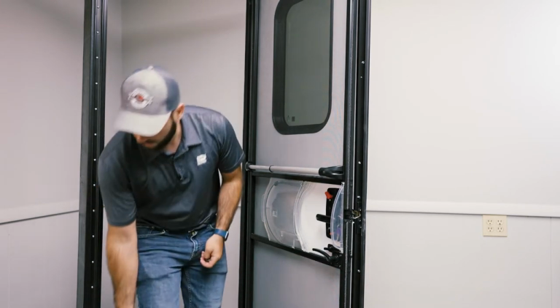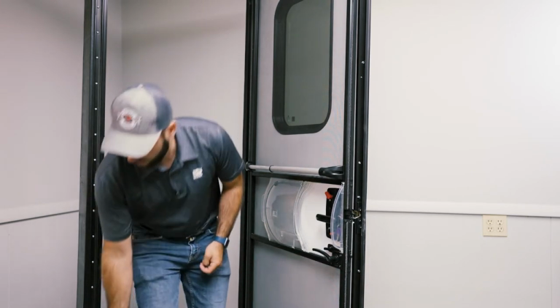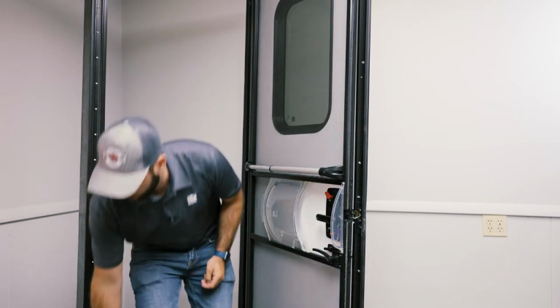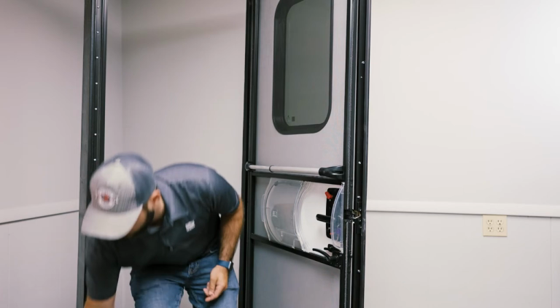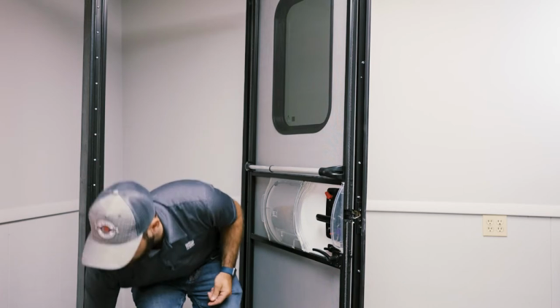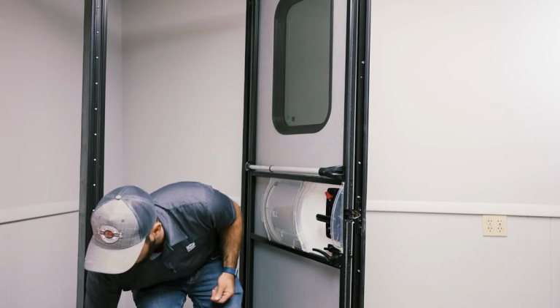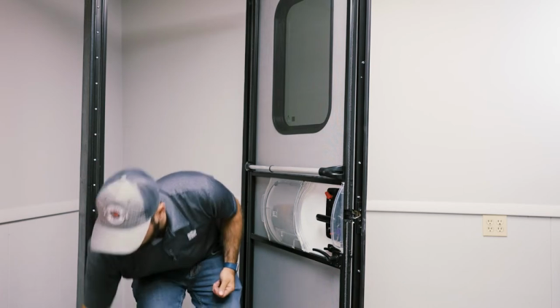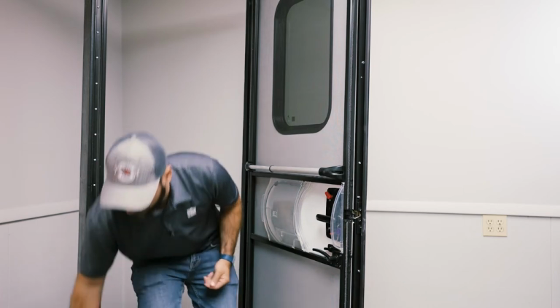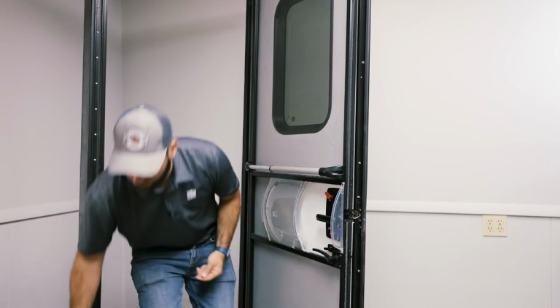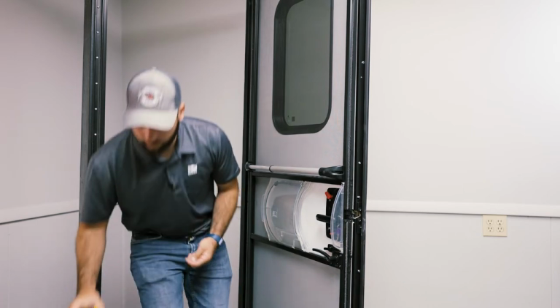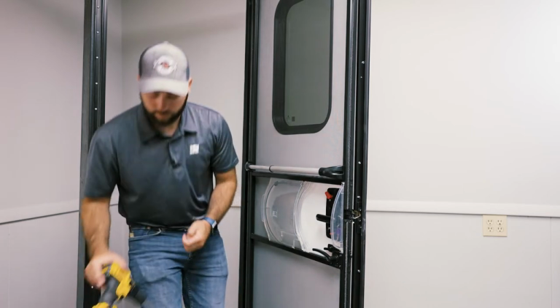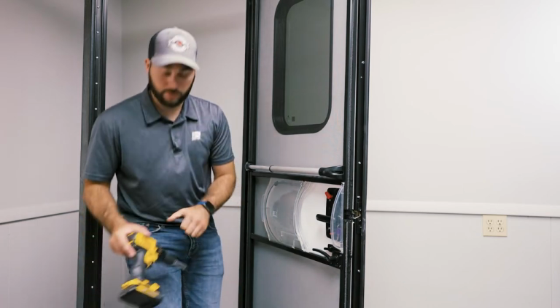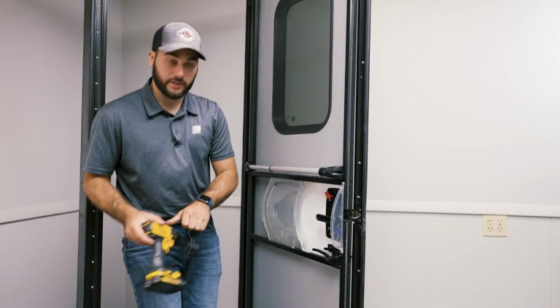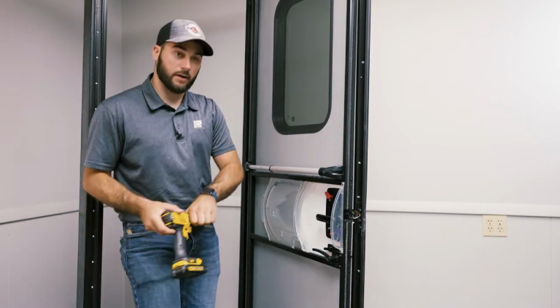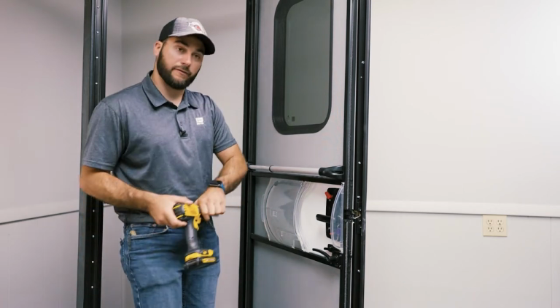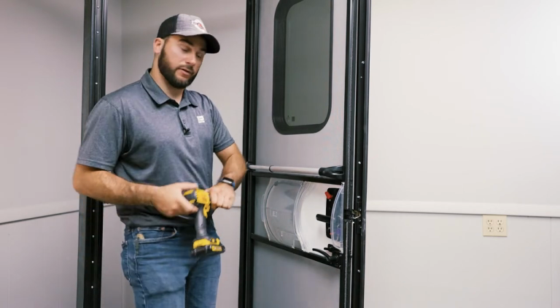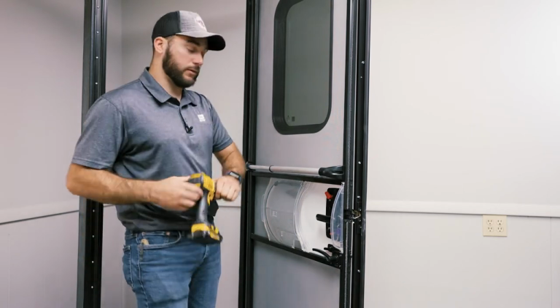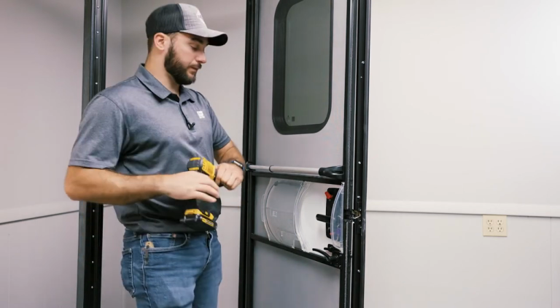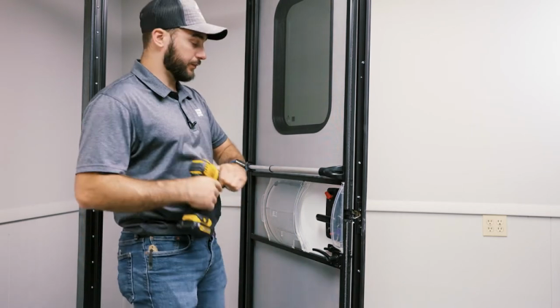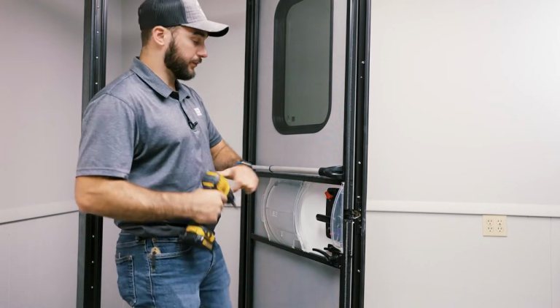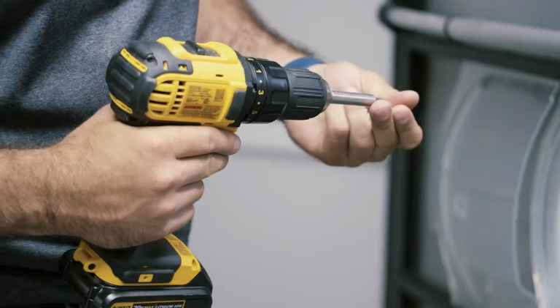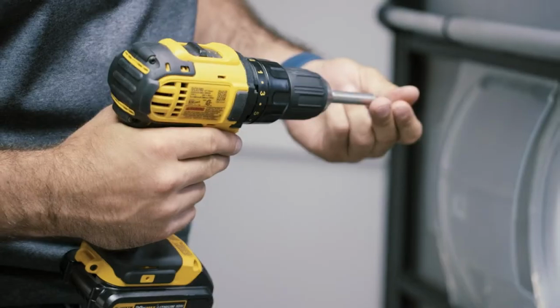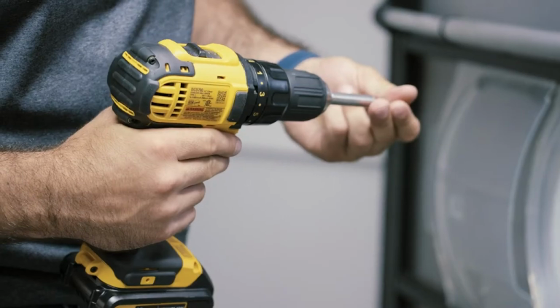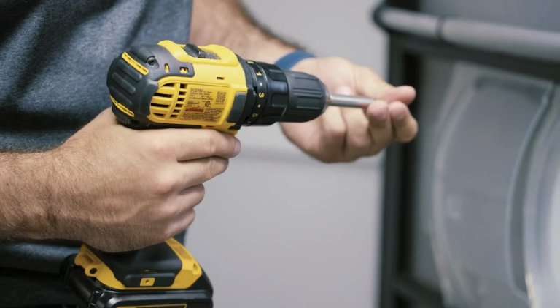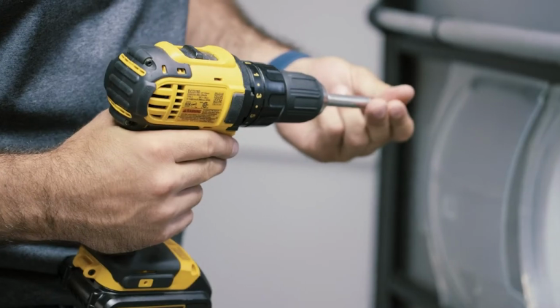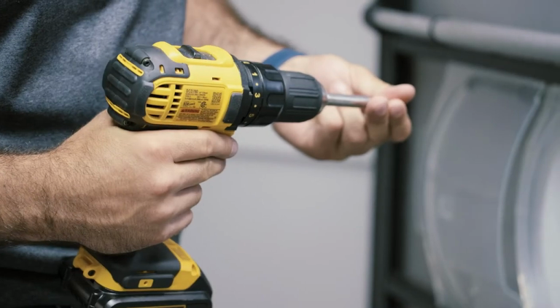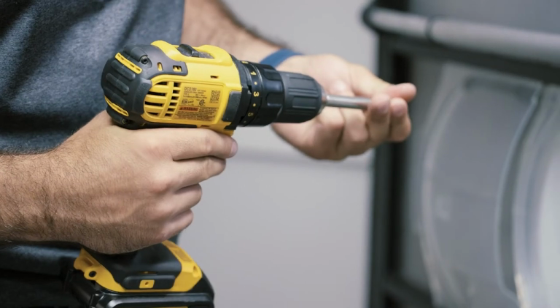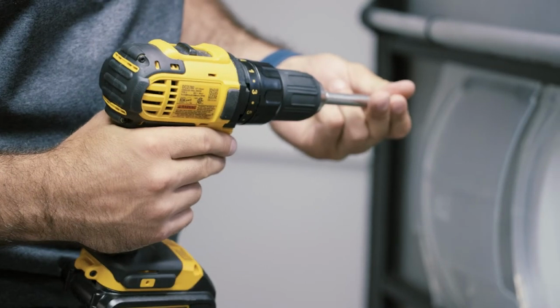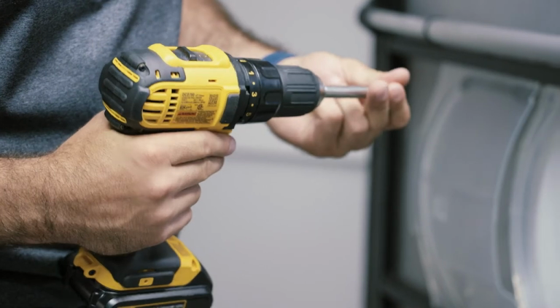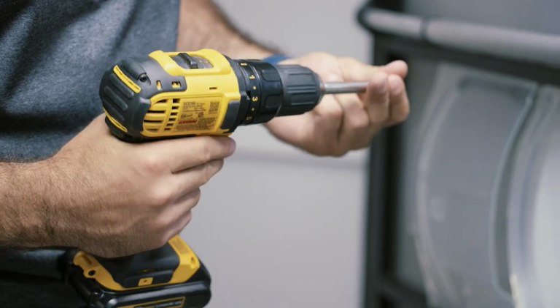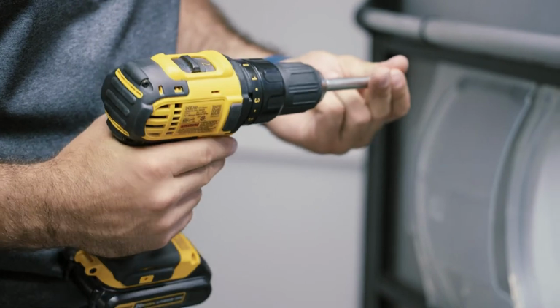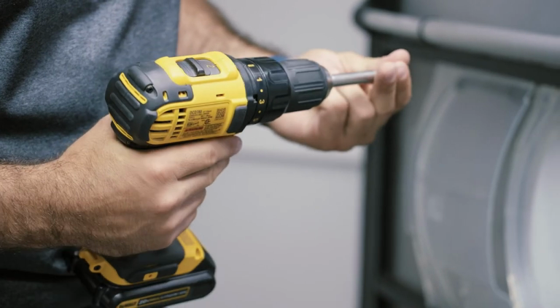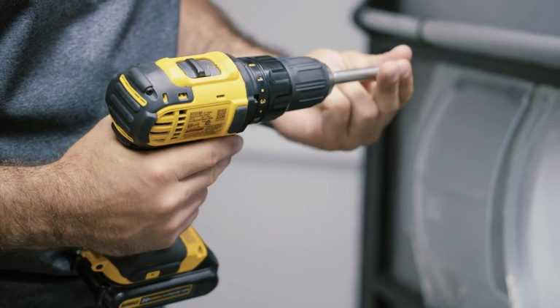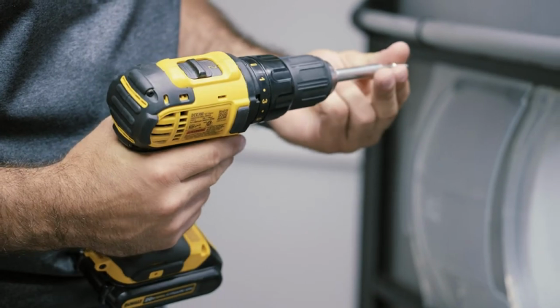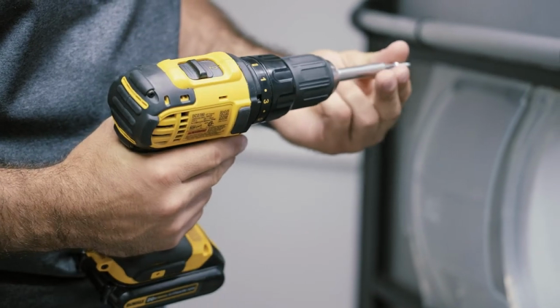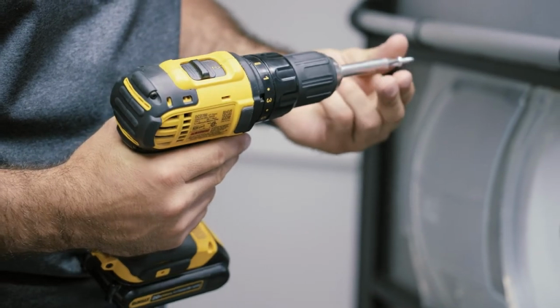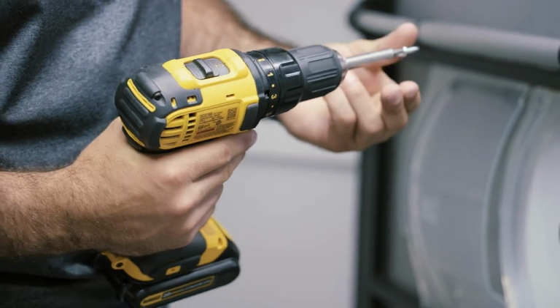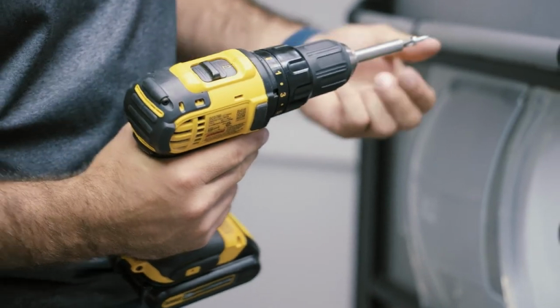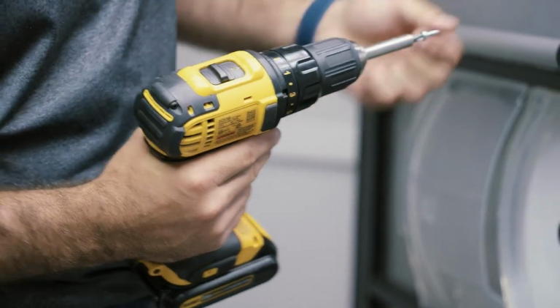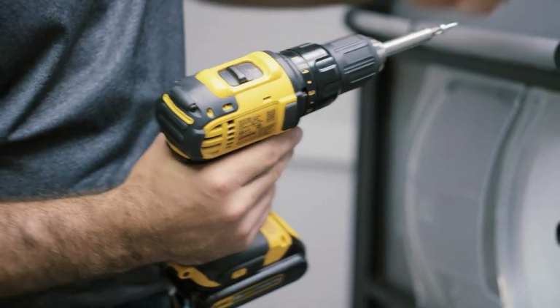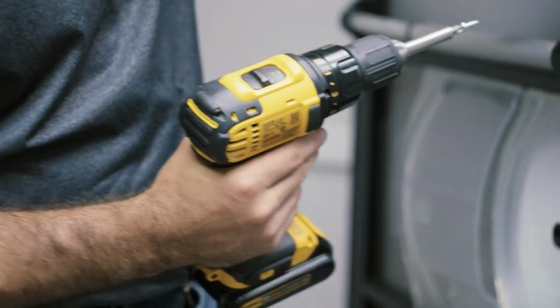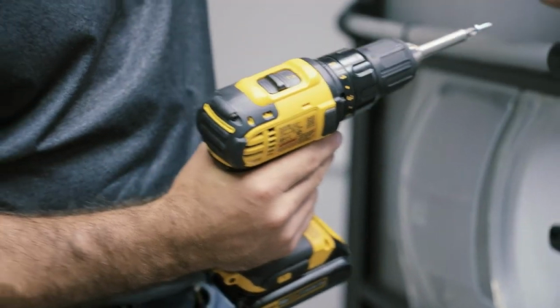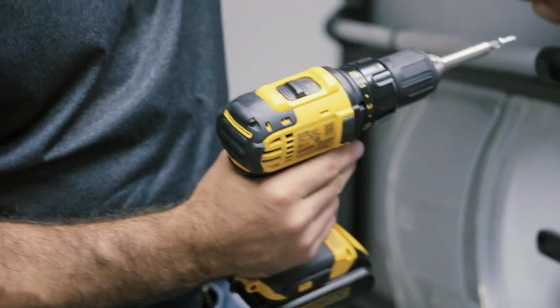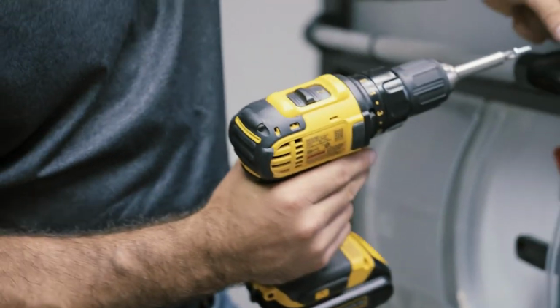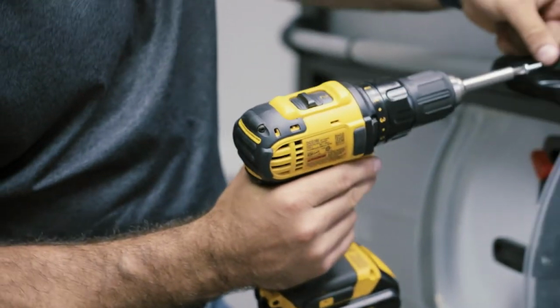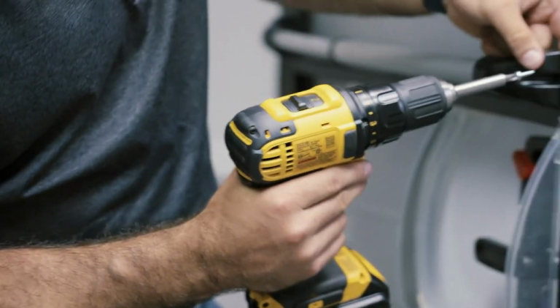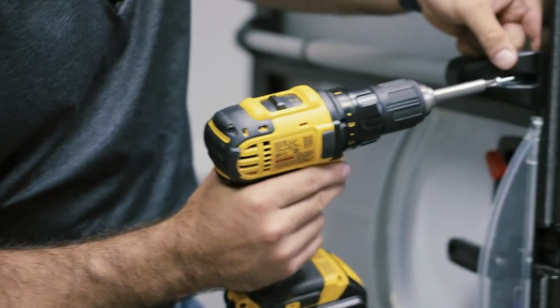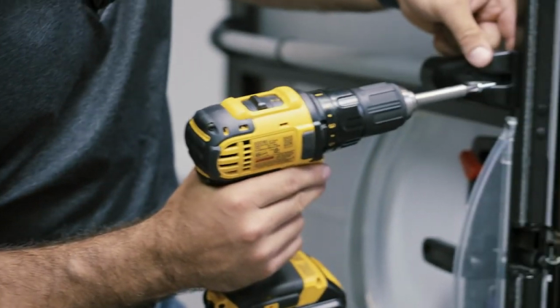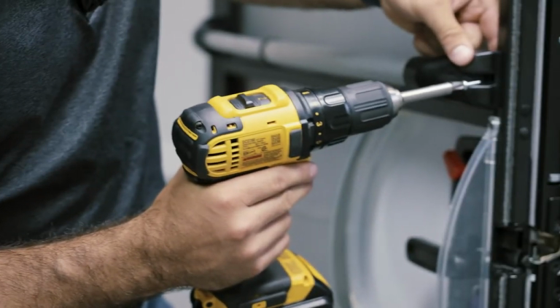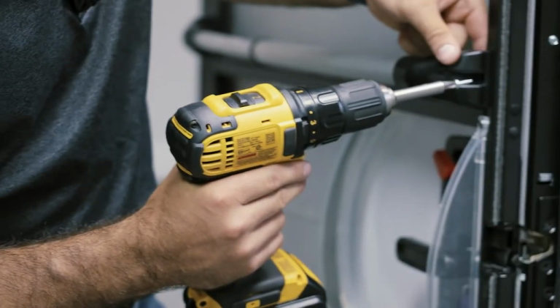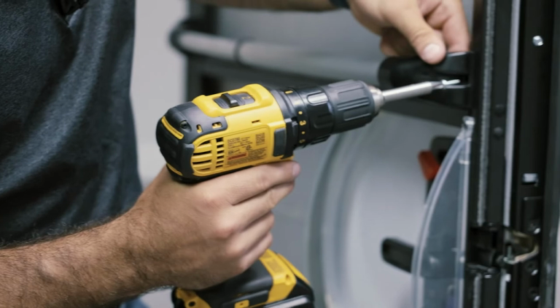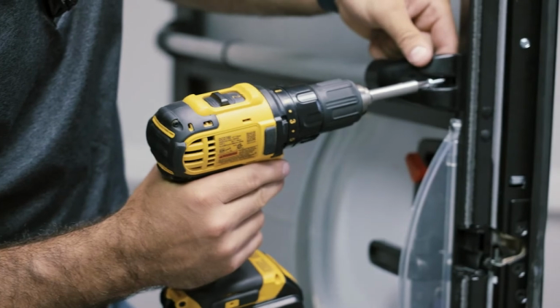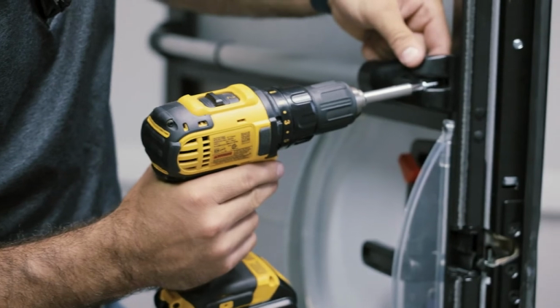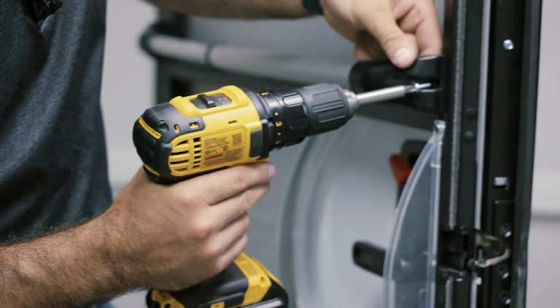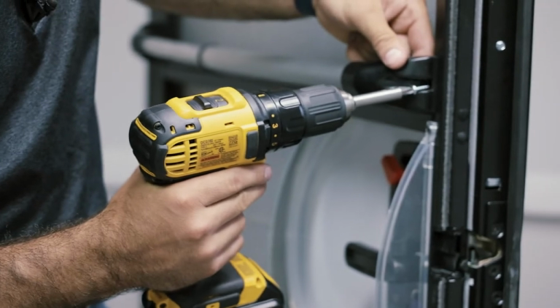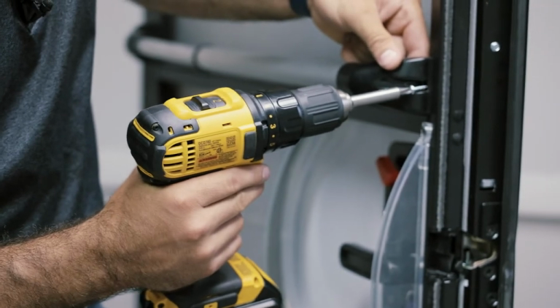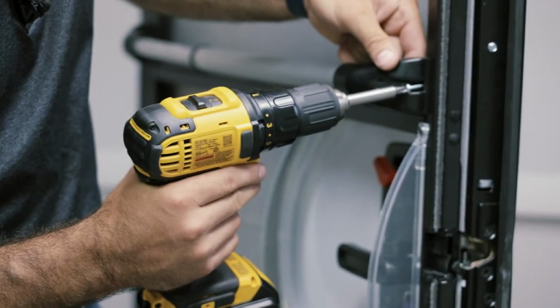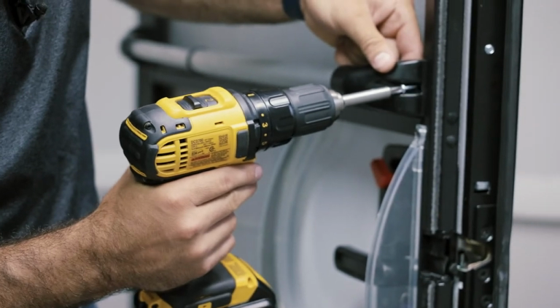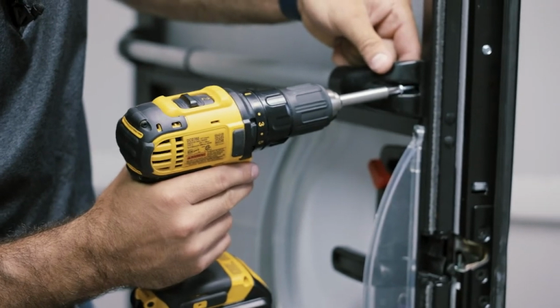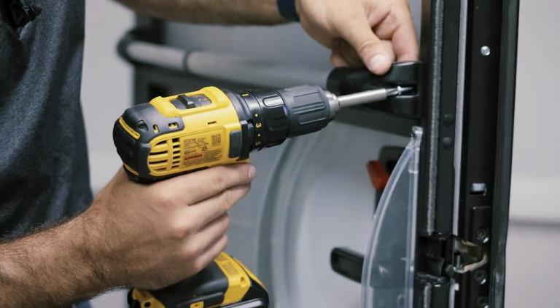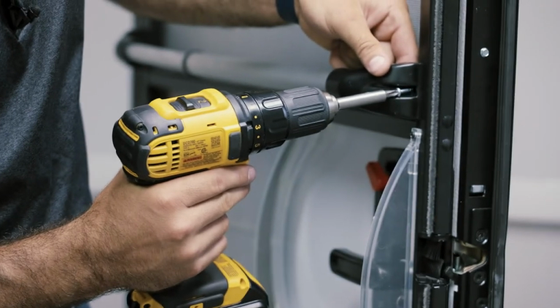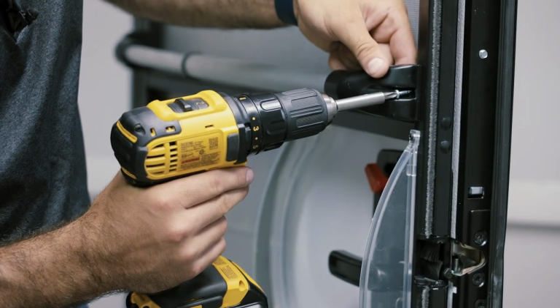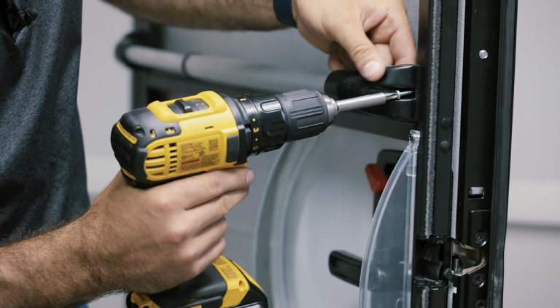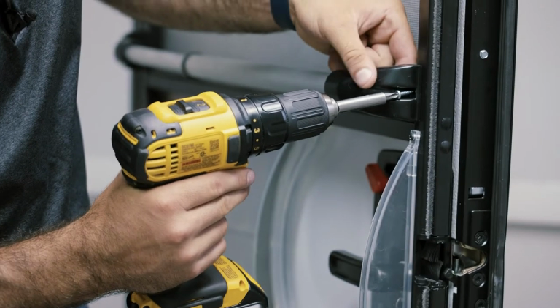Using a drill will be helpful. Make sure not to over-tighten them or you'll strip out the screws.